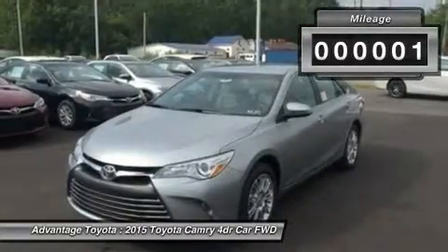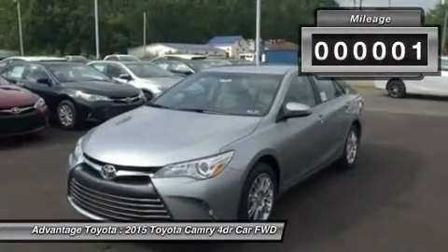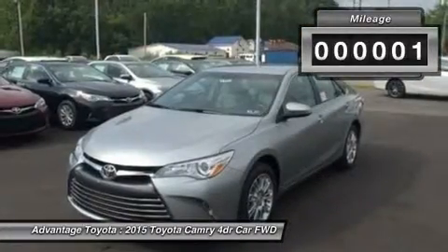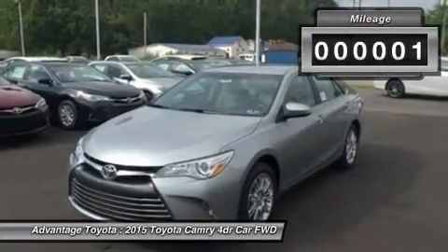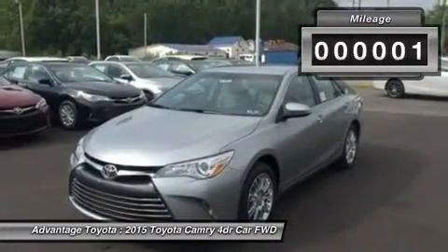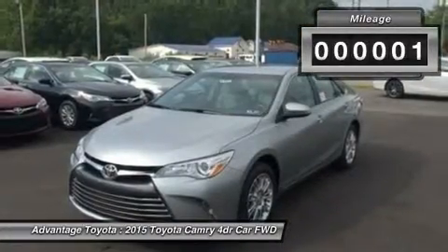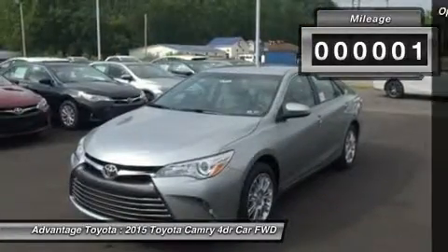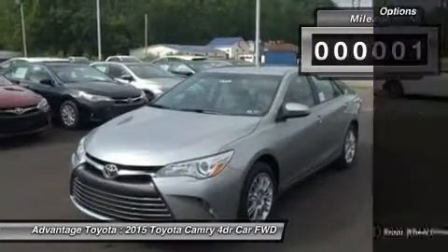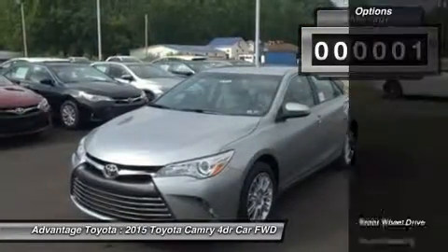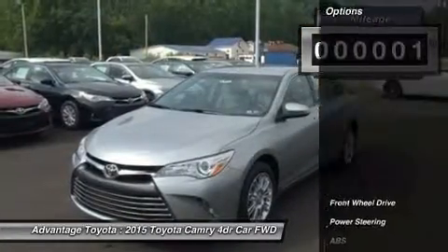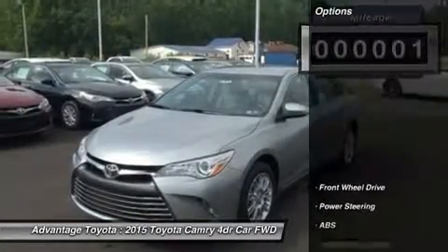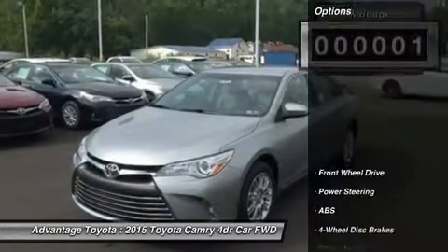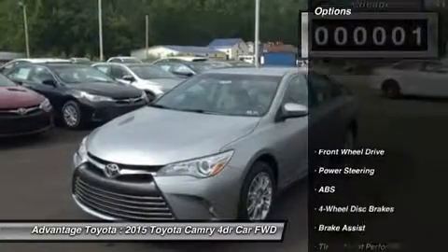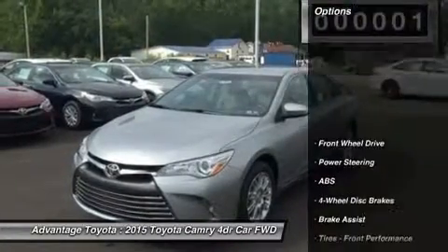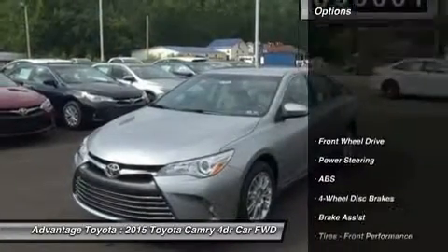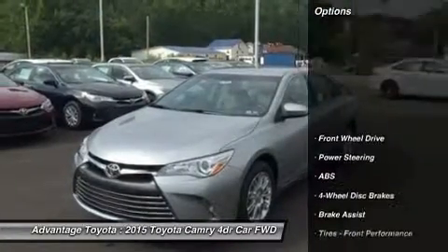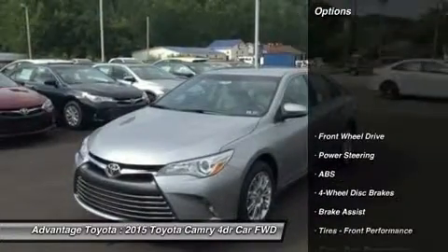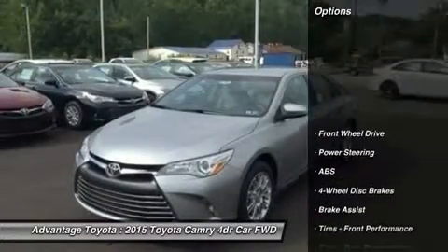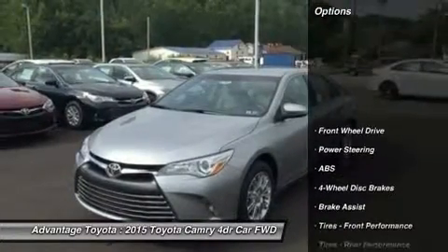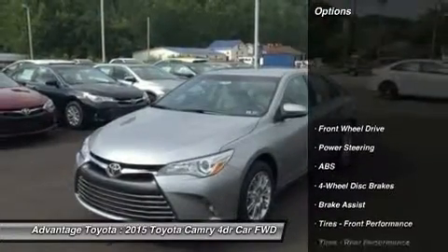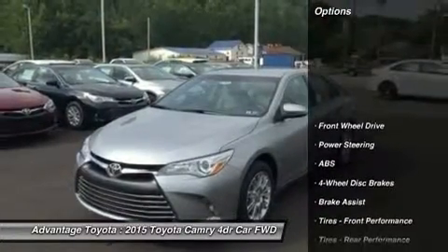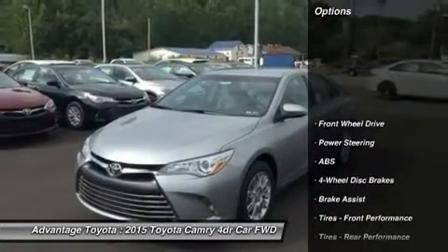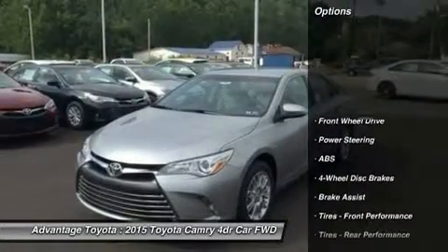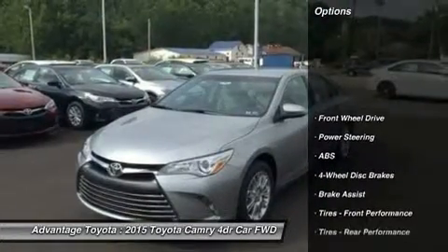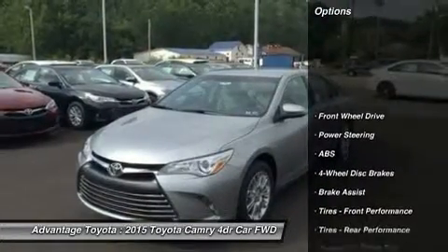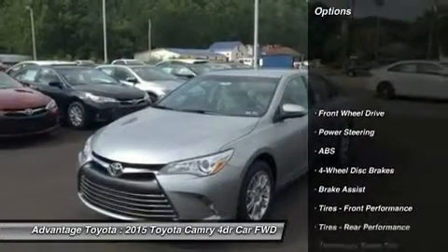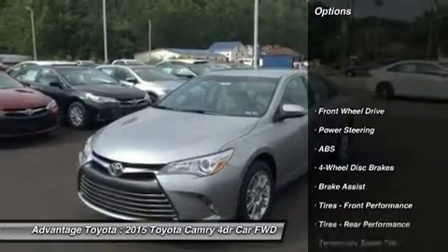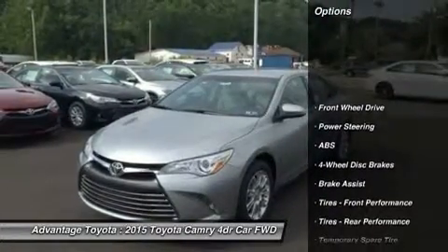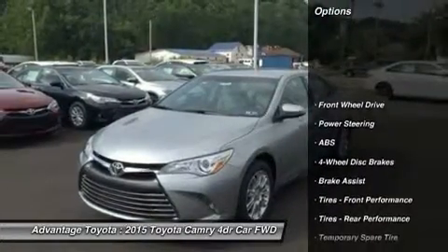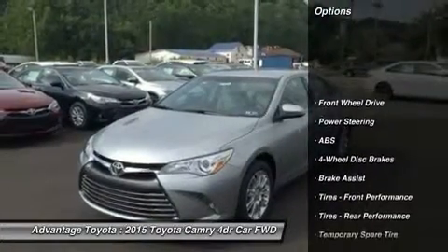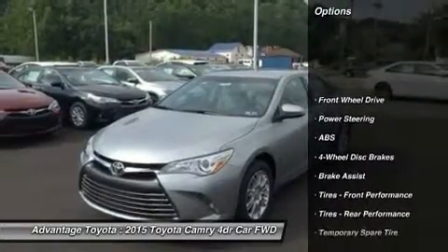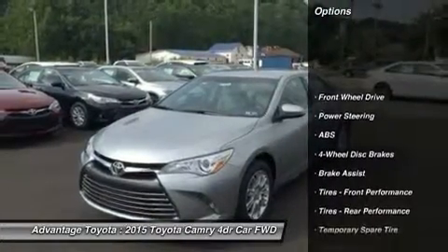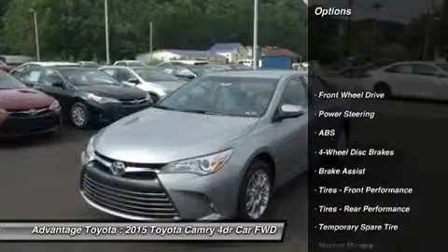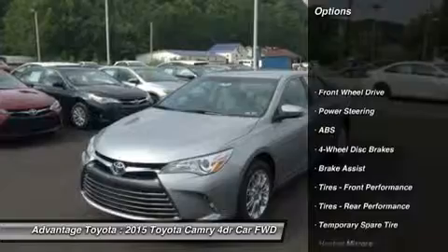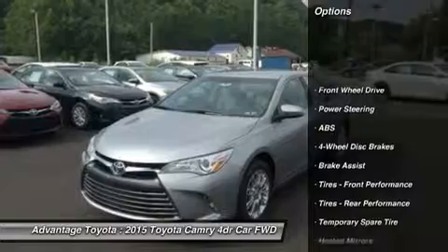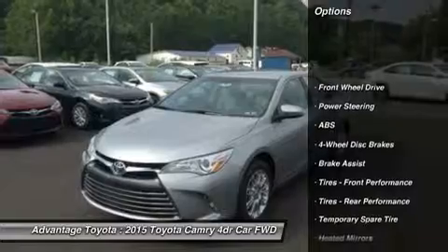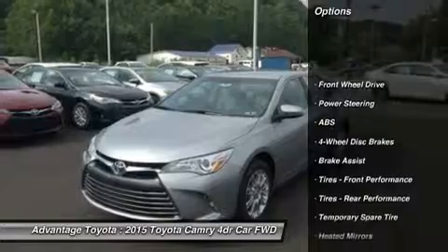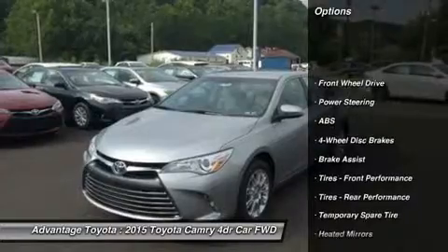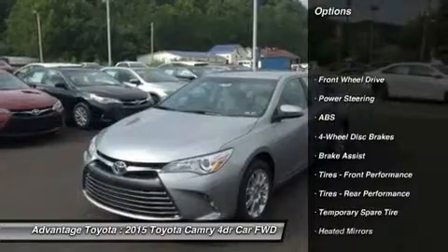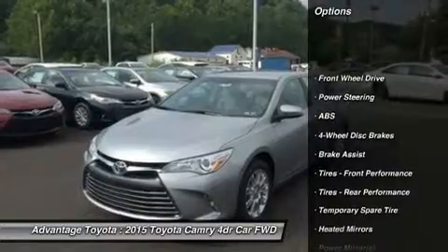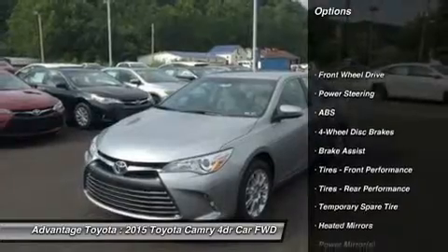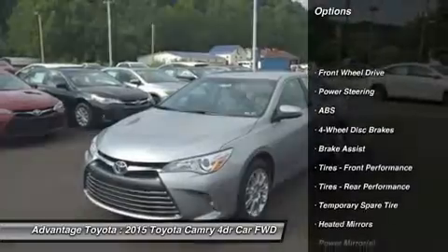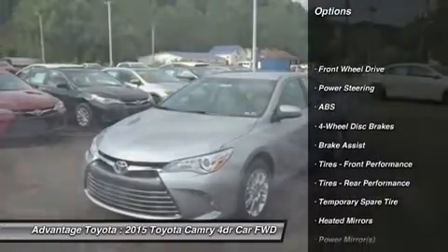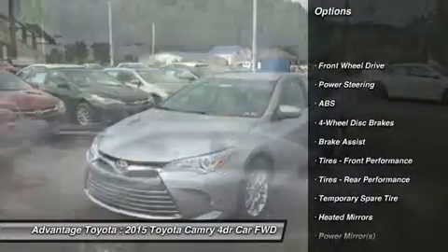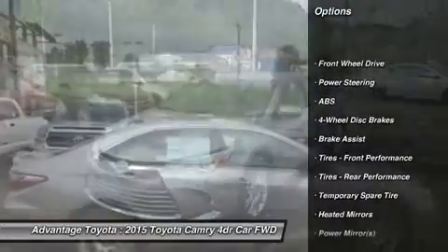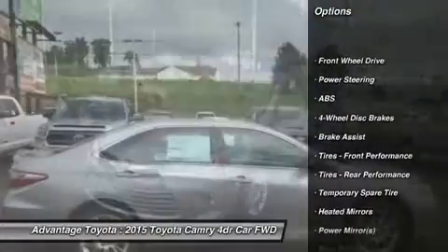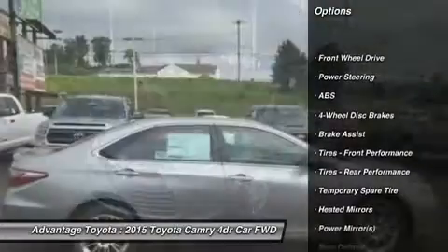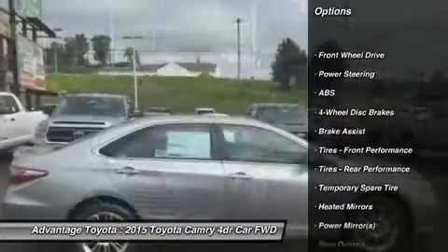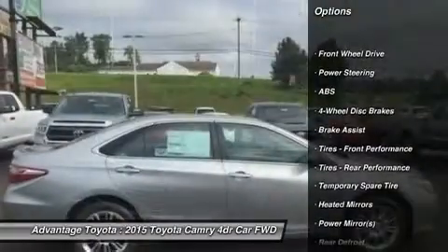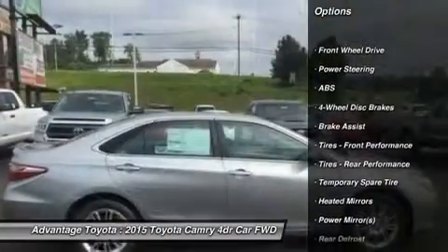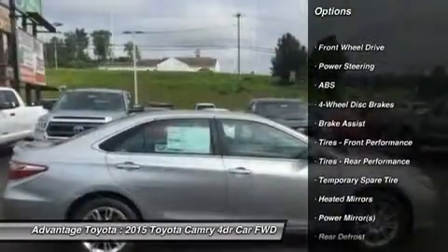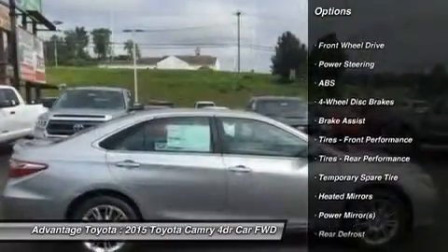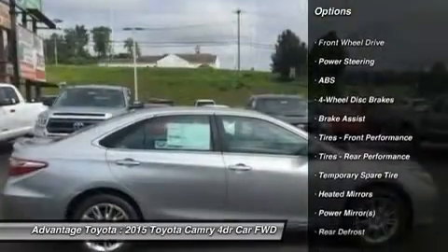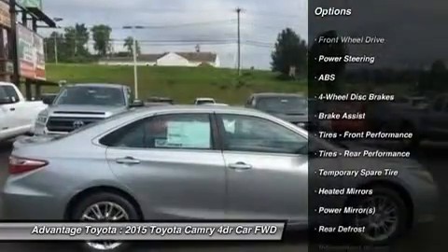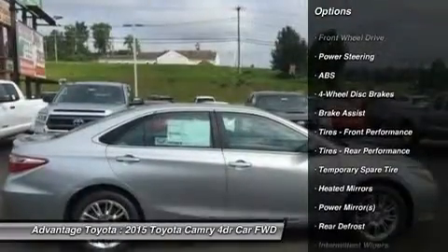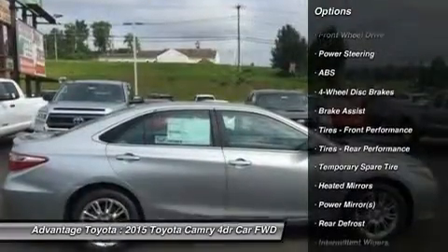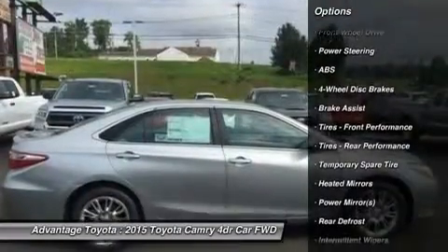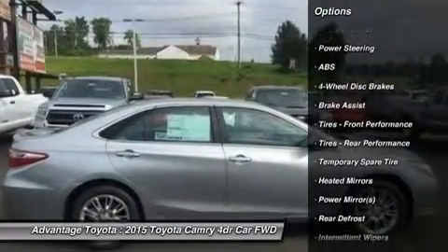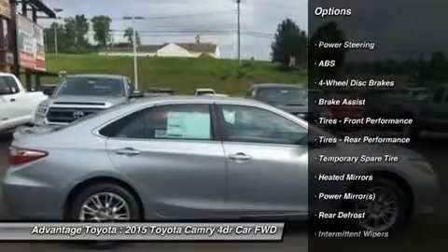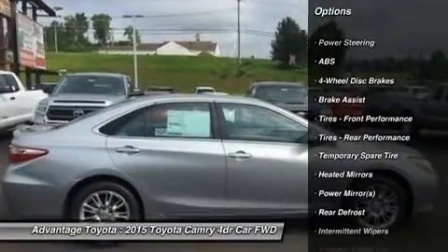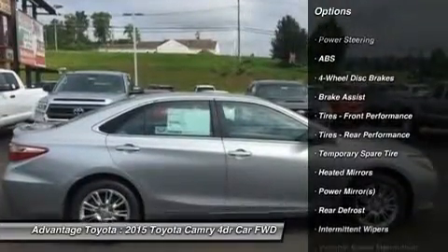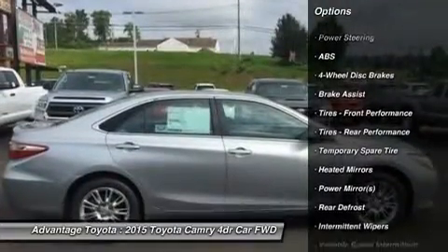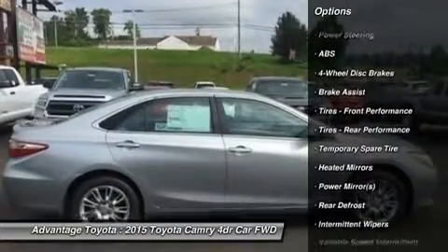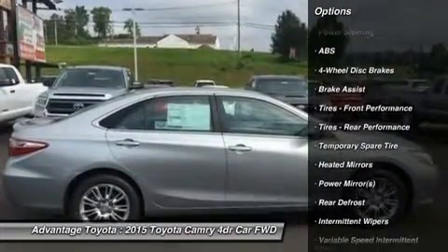Available additions to the bold body style are LED headlights and daytime running lights, and 18-inch alloy wheels.